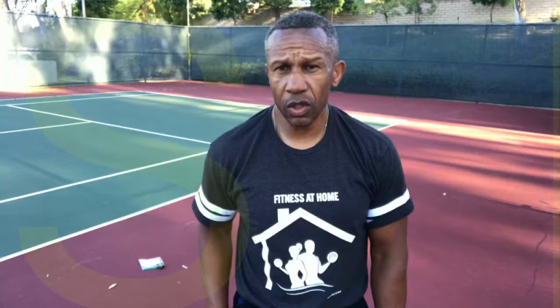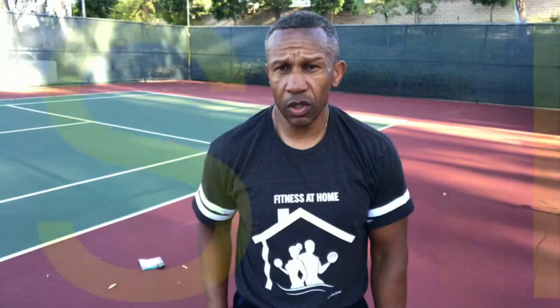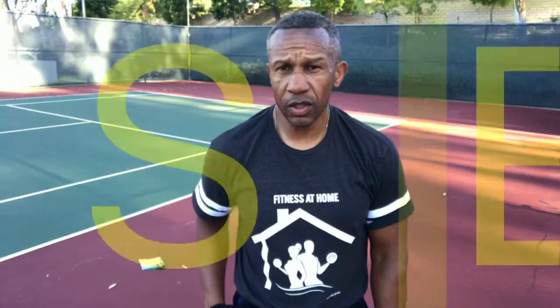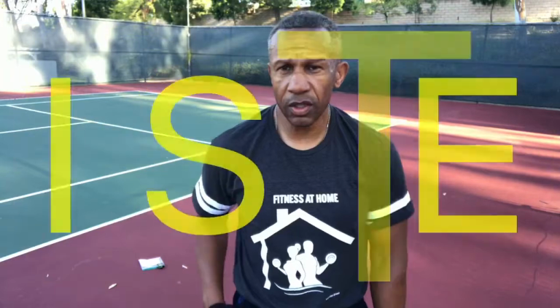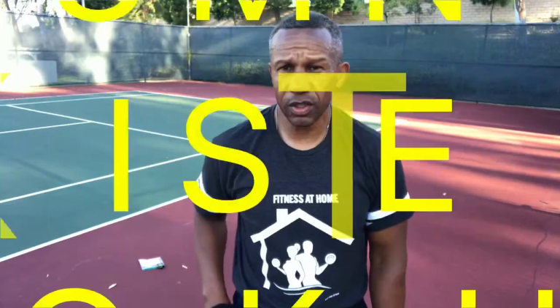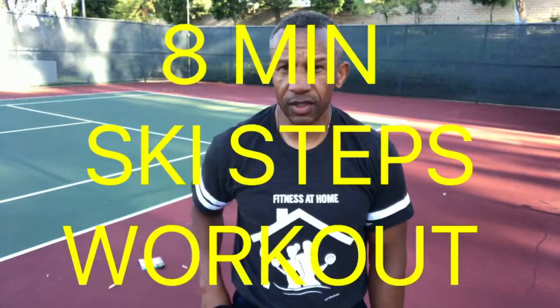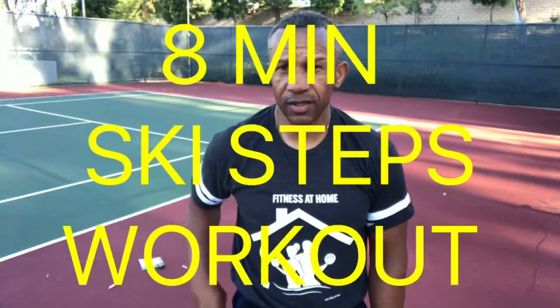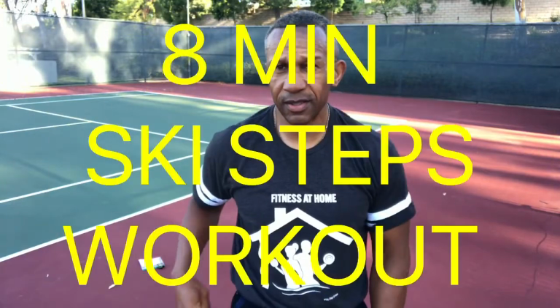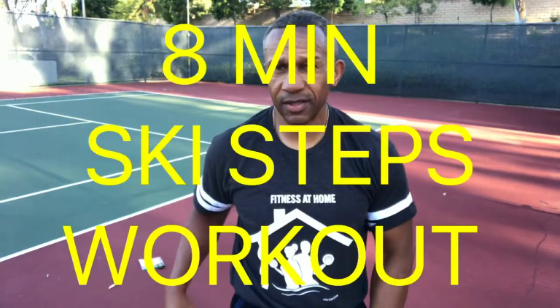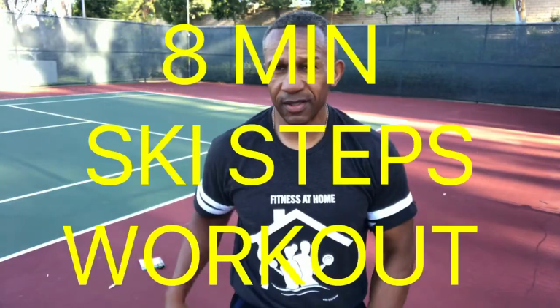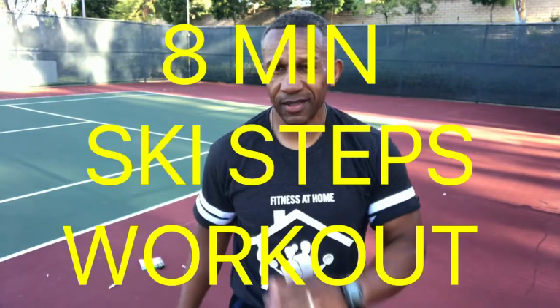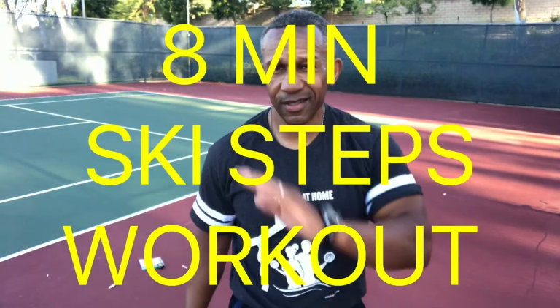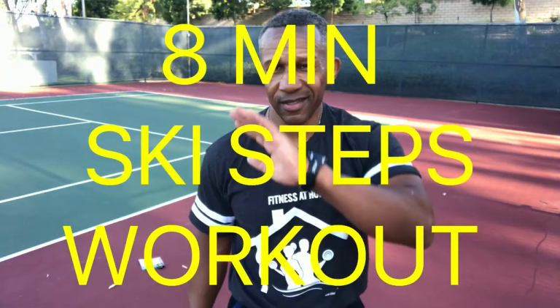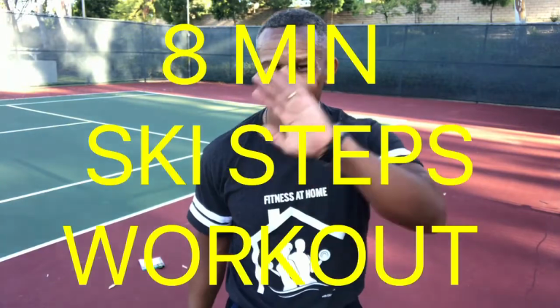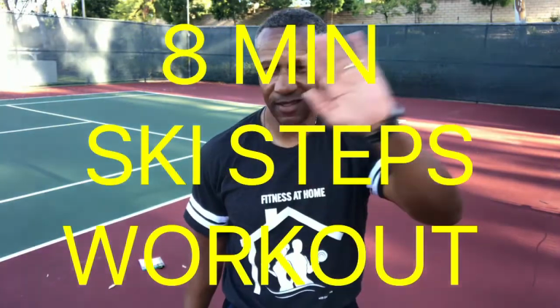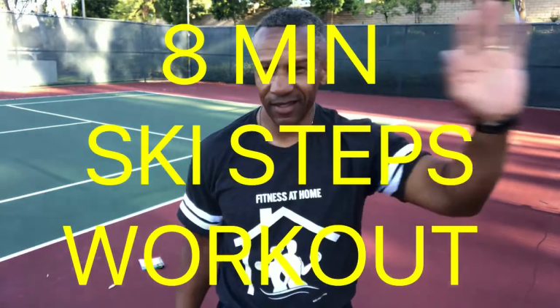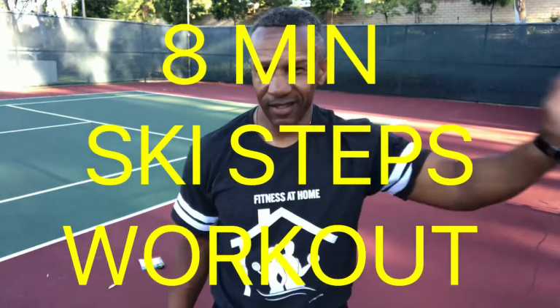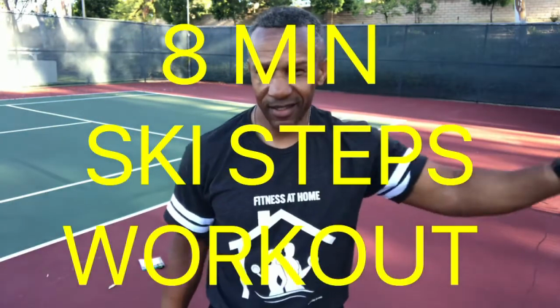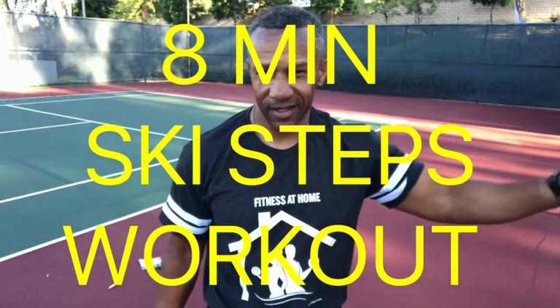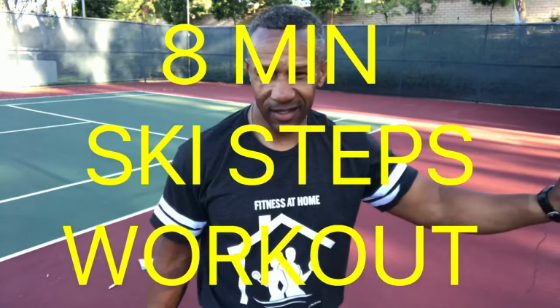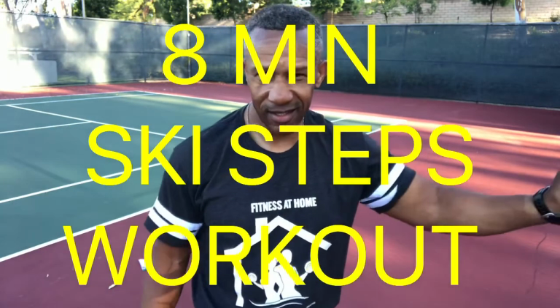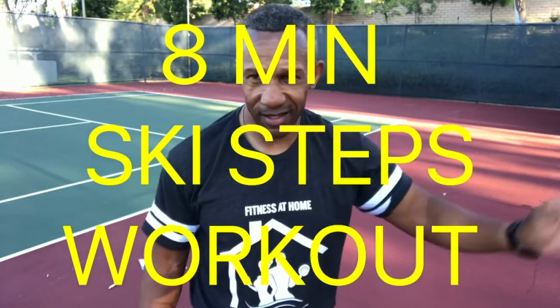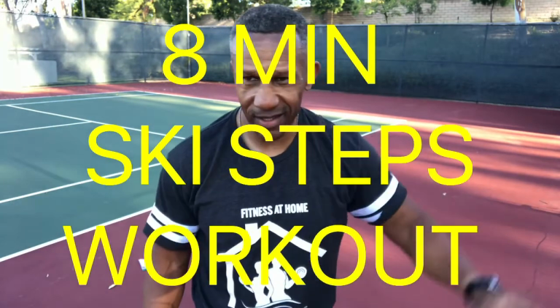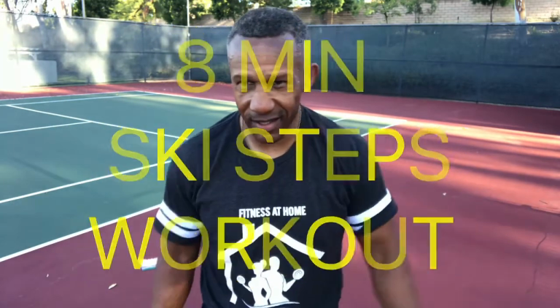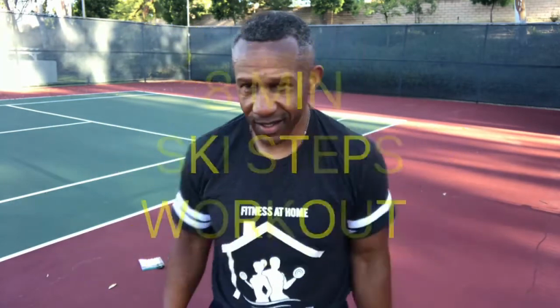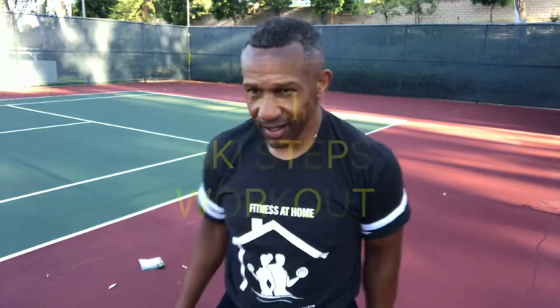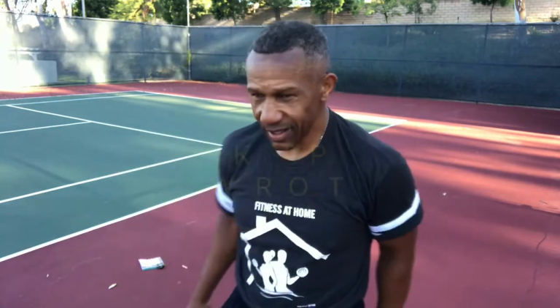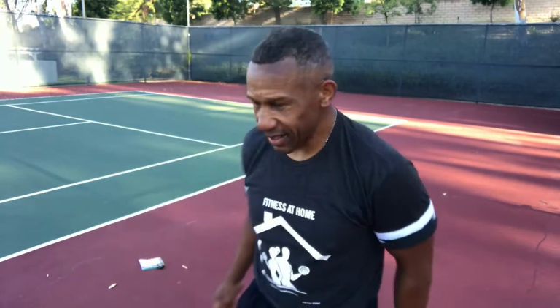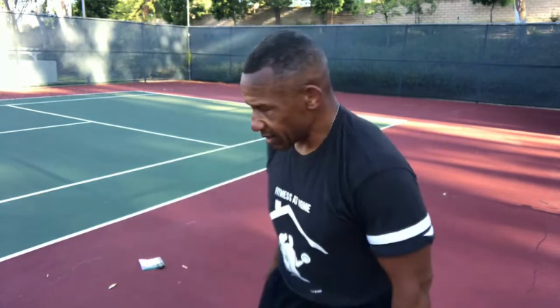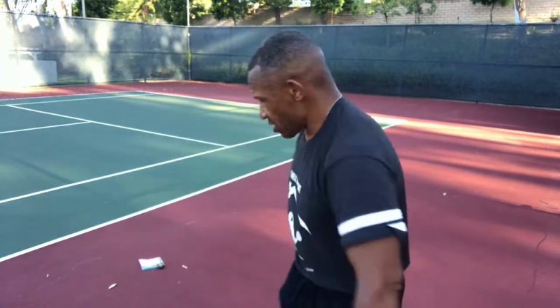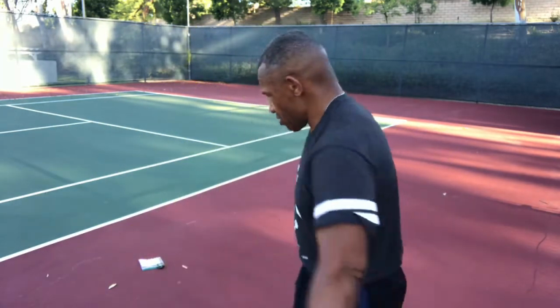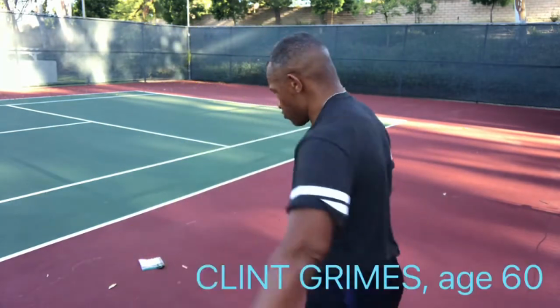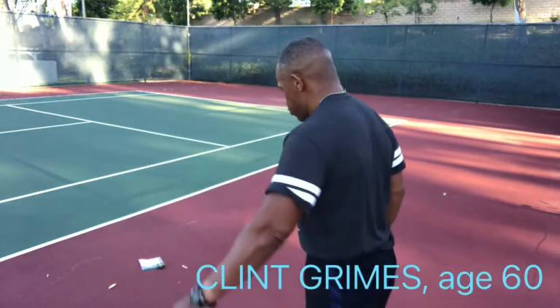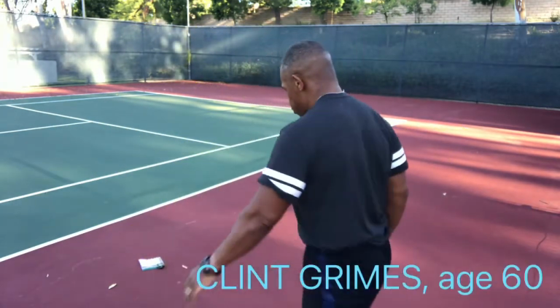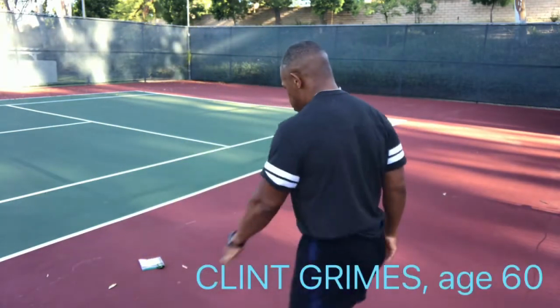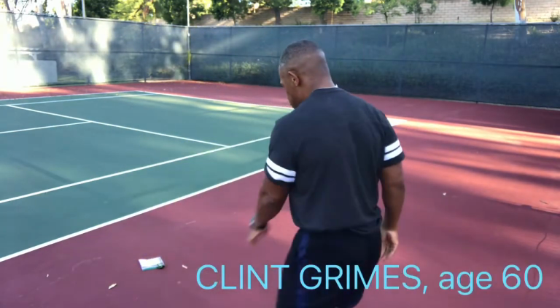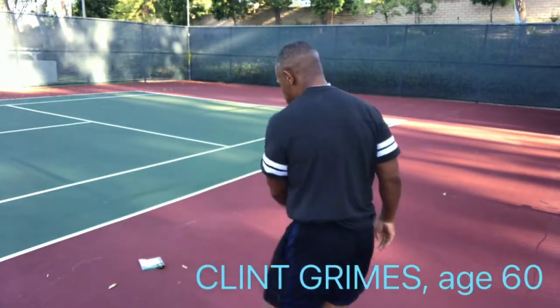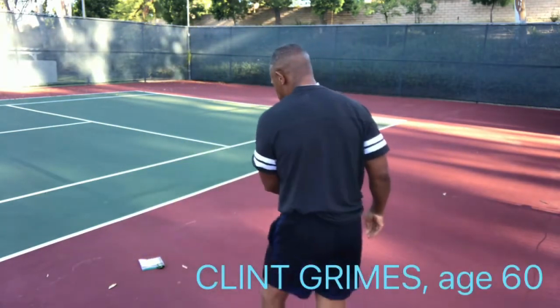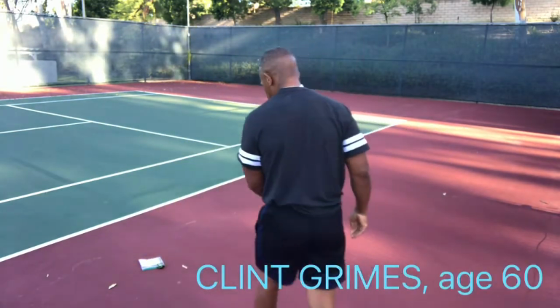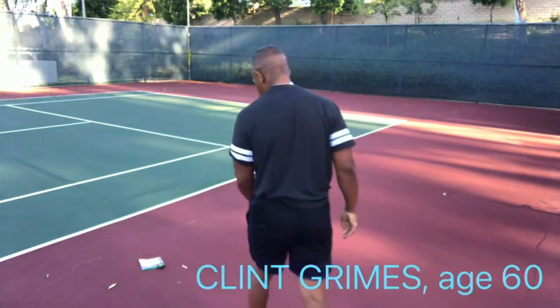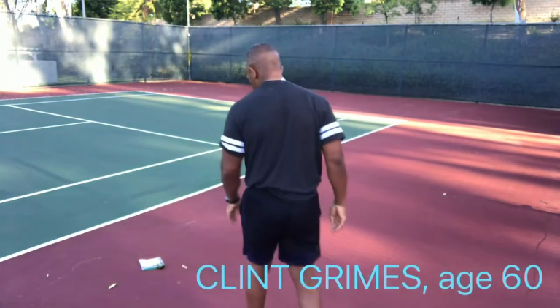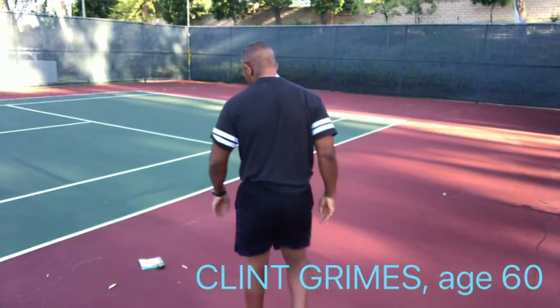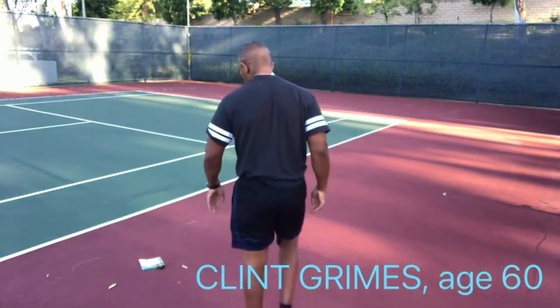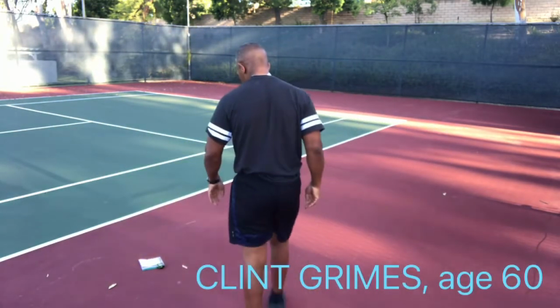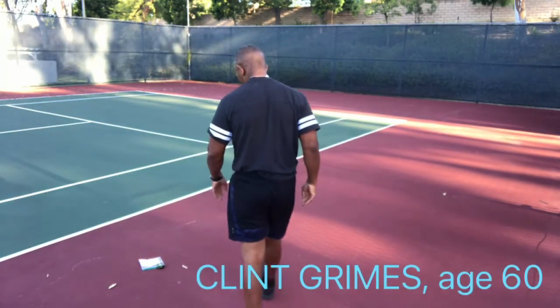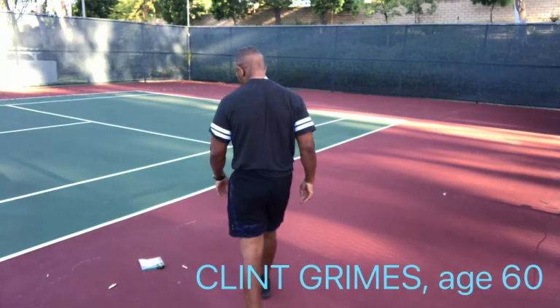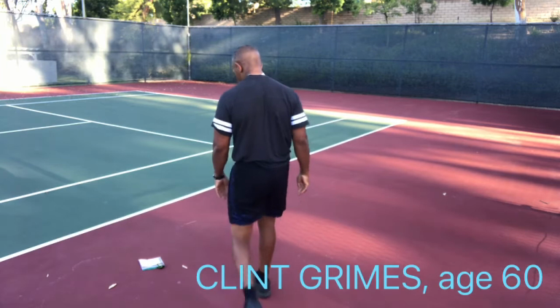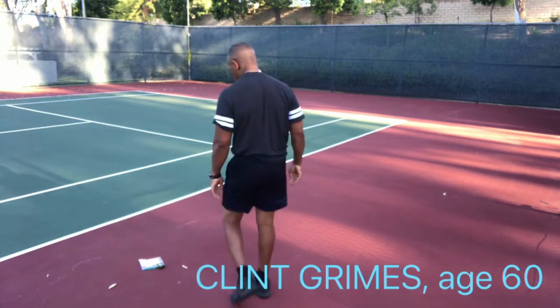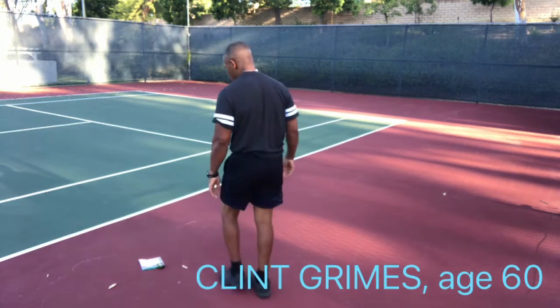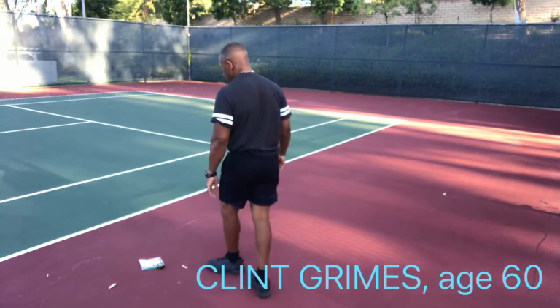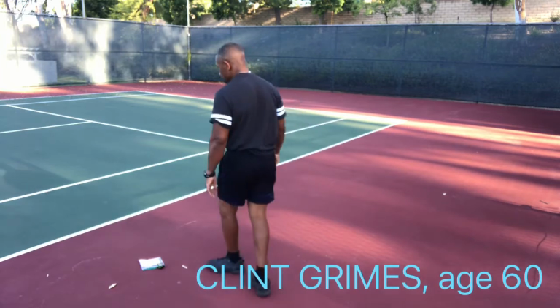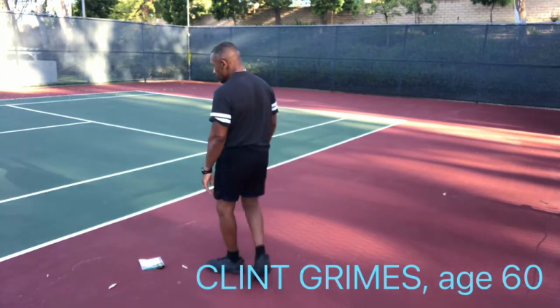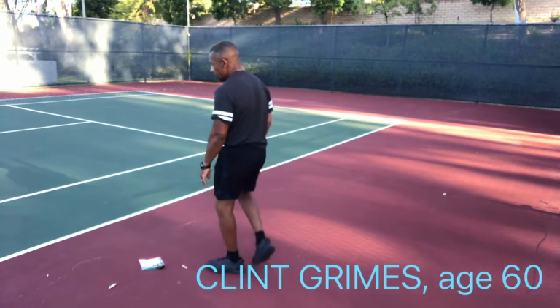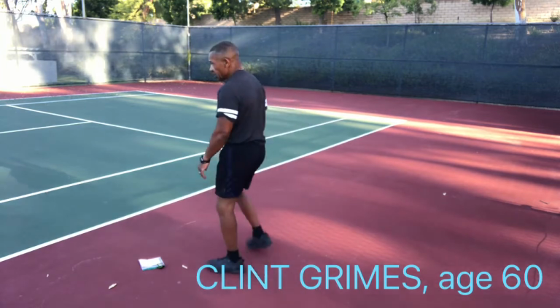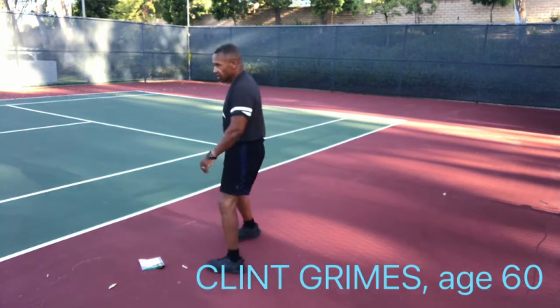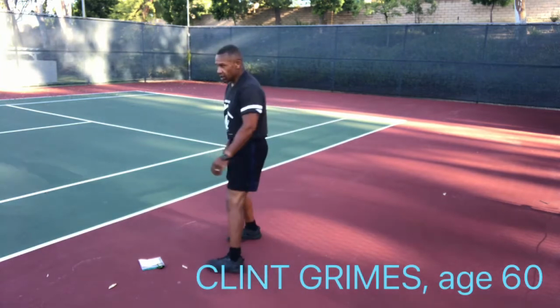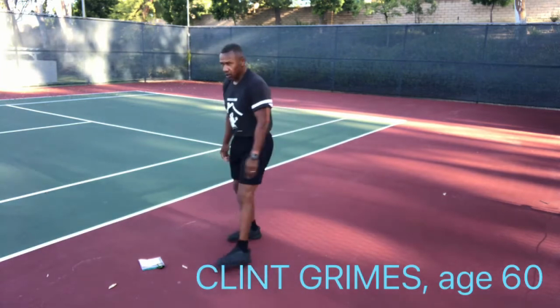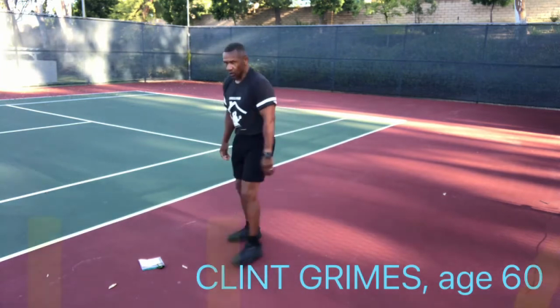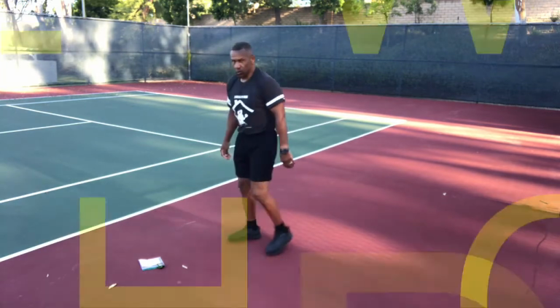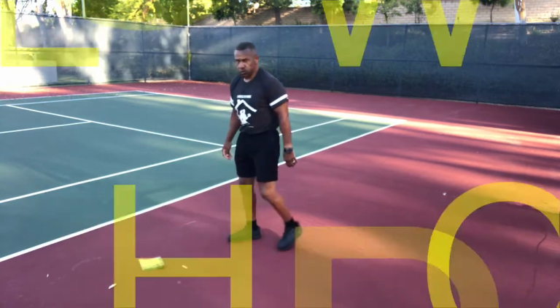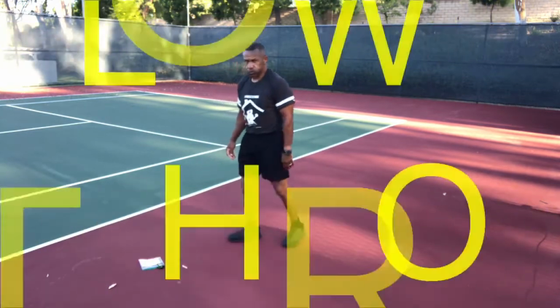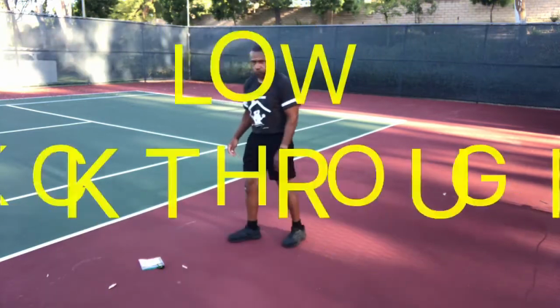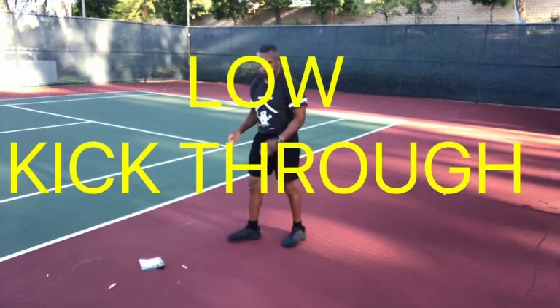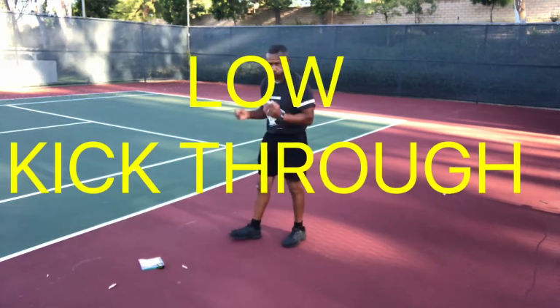We're going to do an eight-minute ski steps workout. It's my 100th Tabata video!